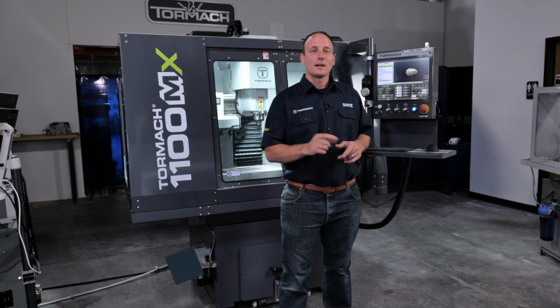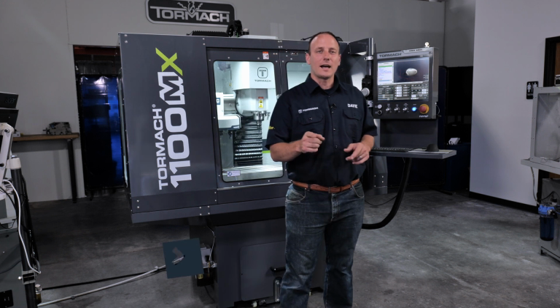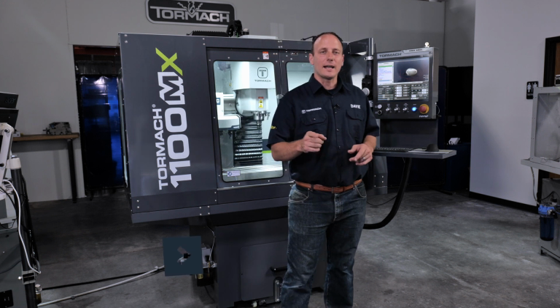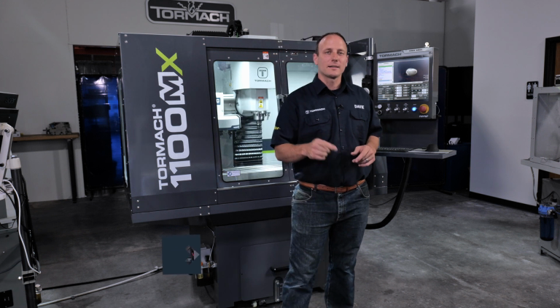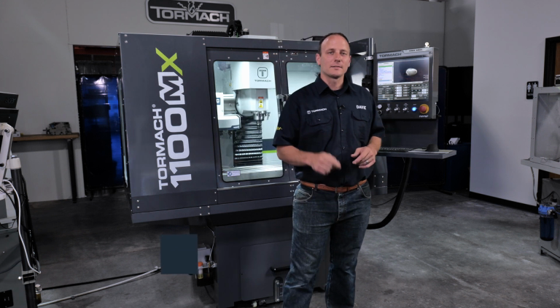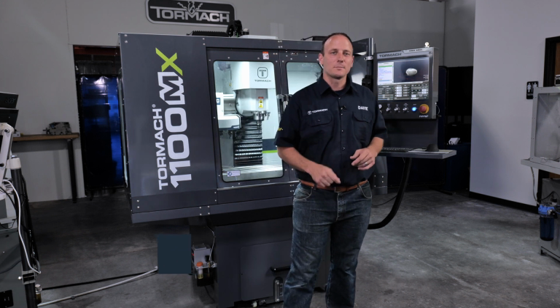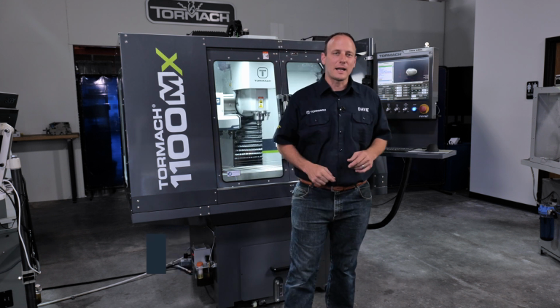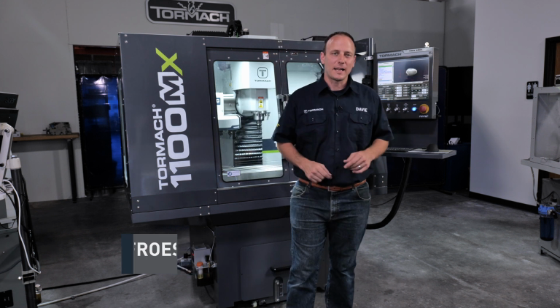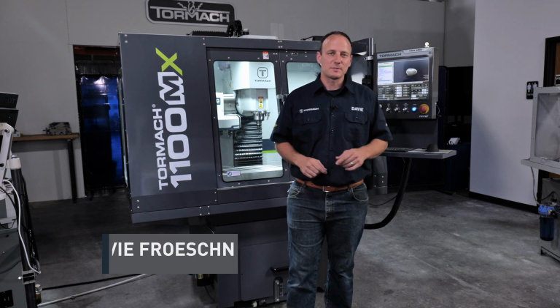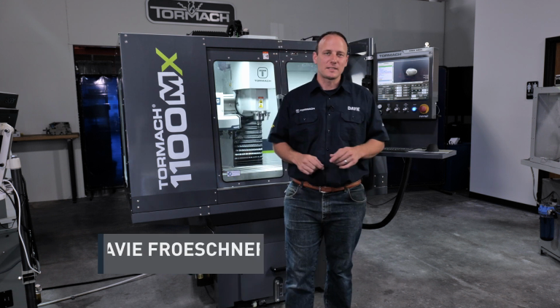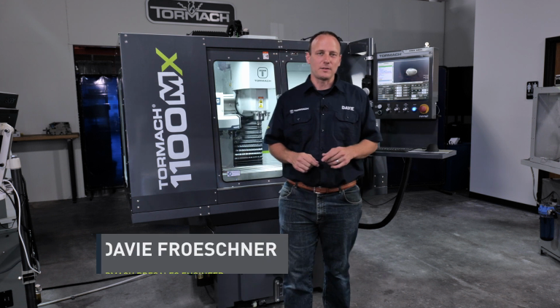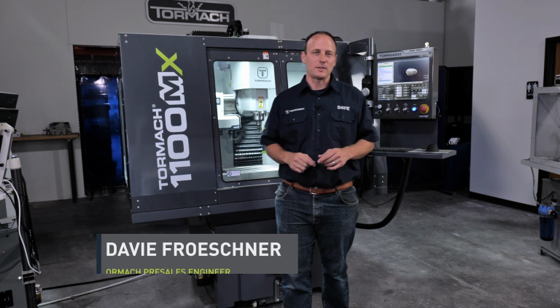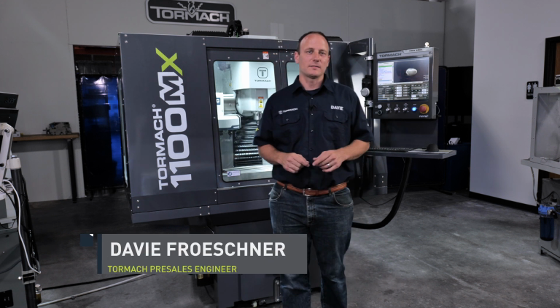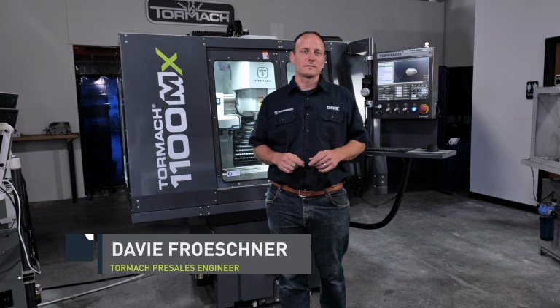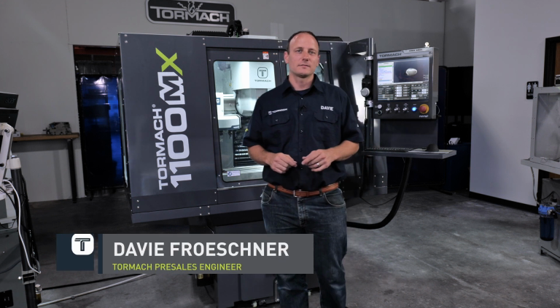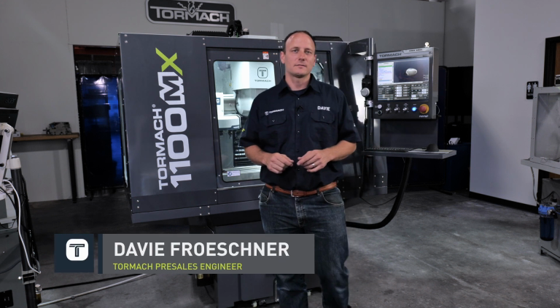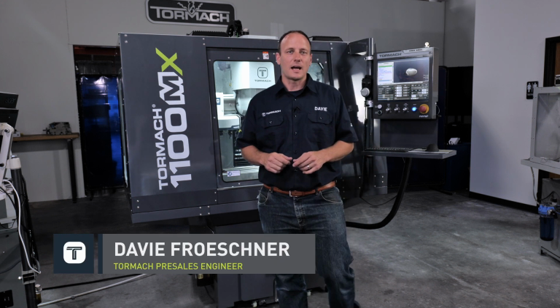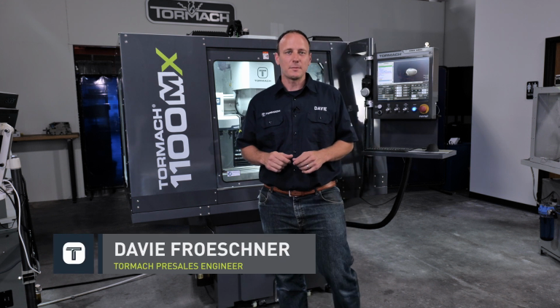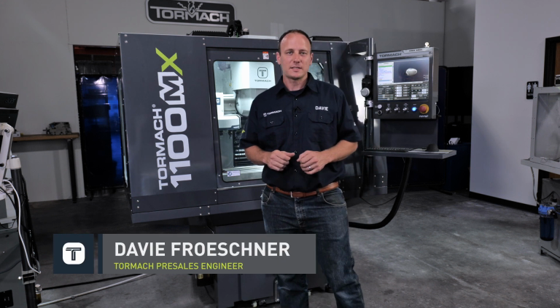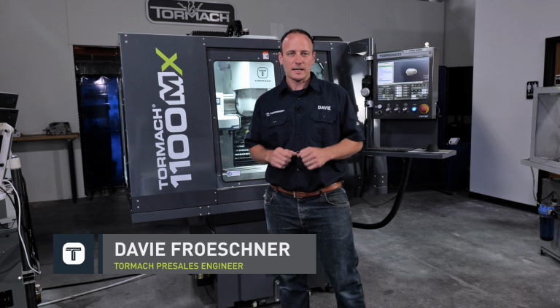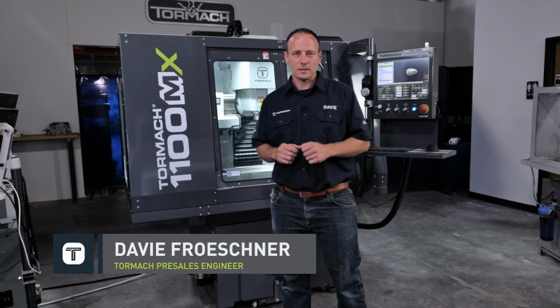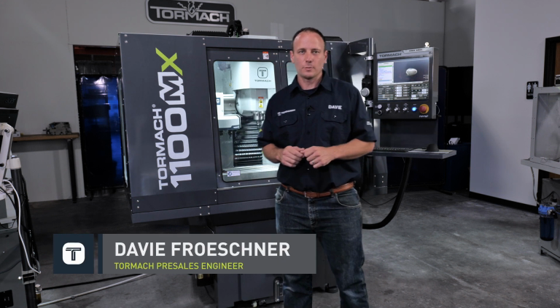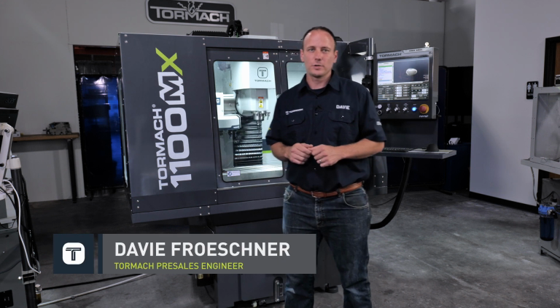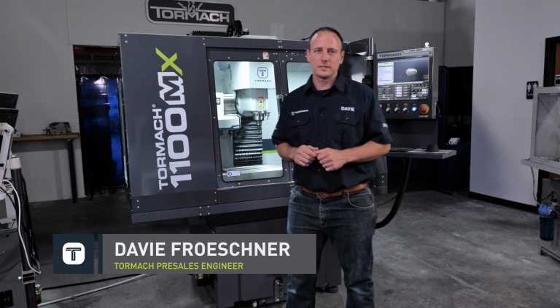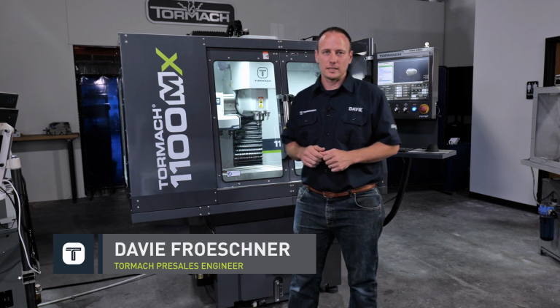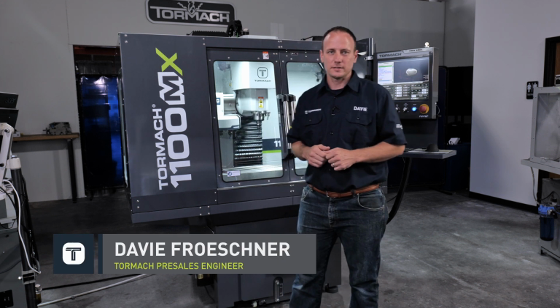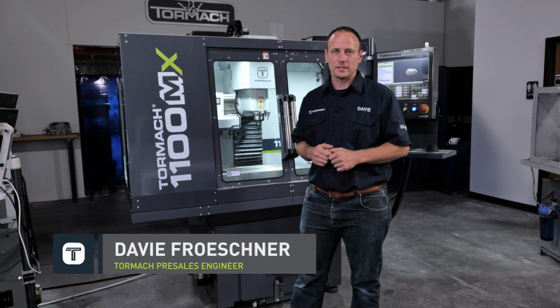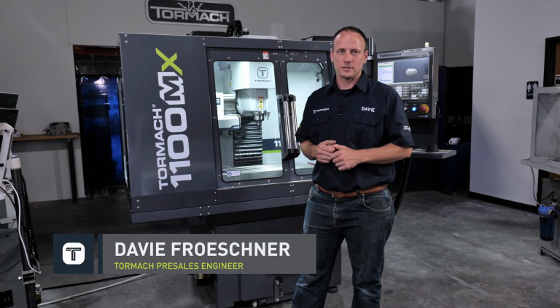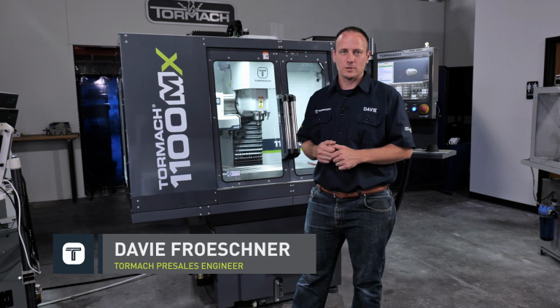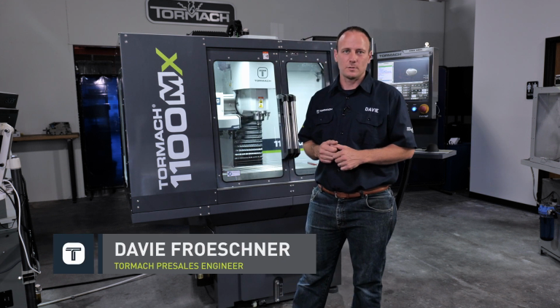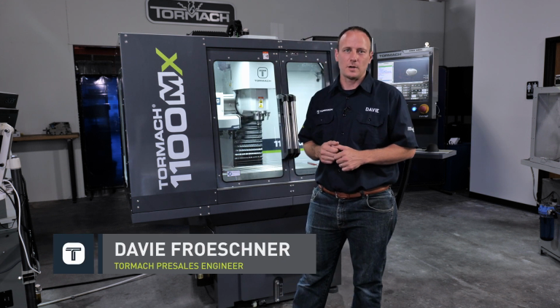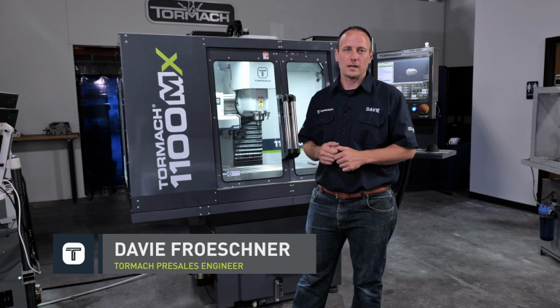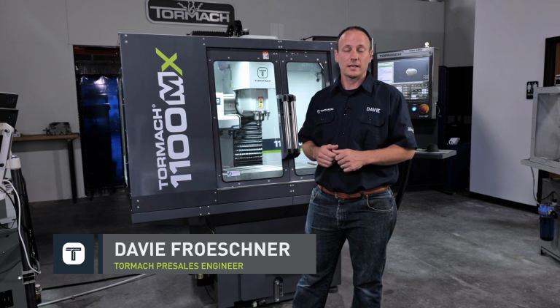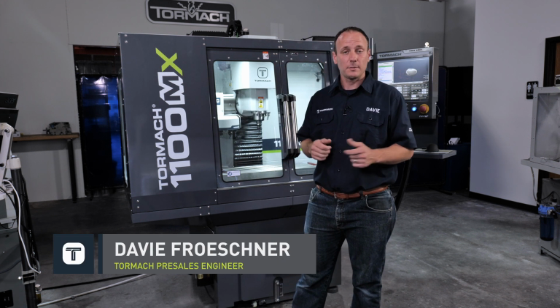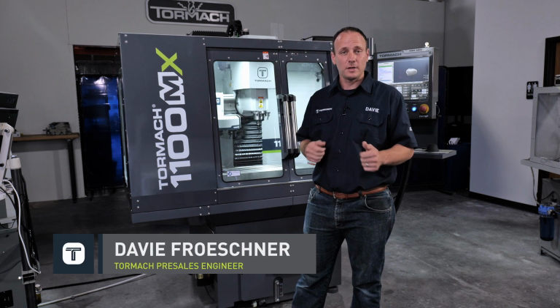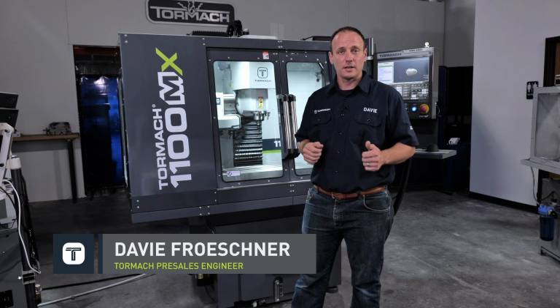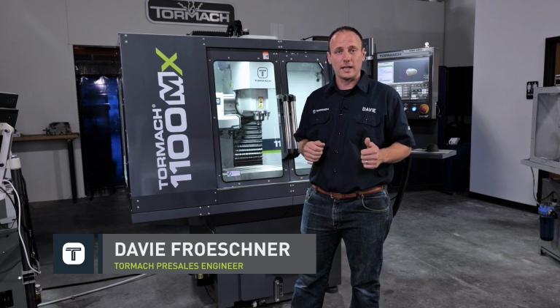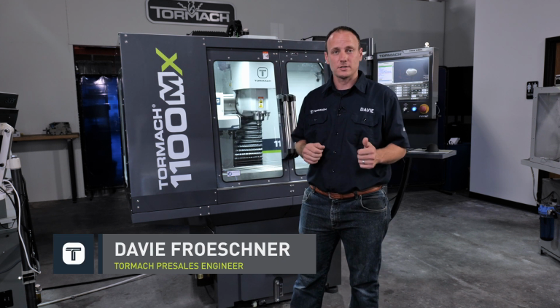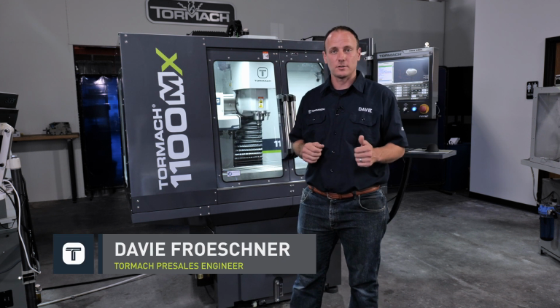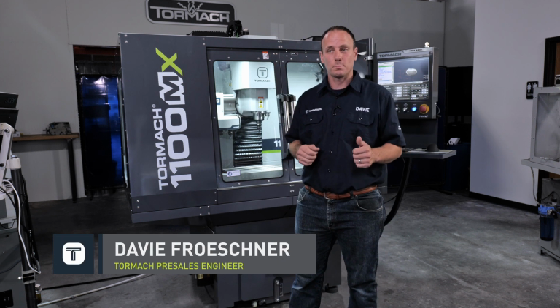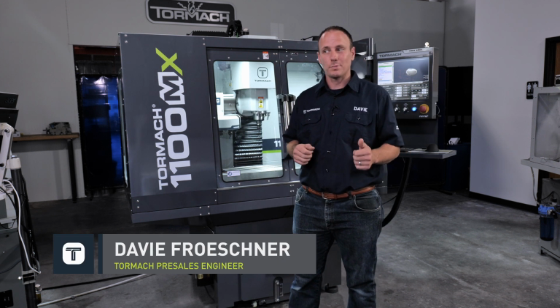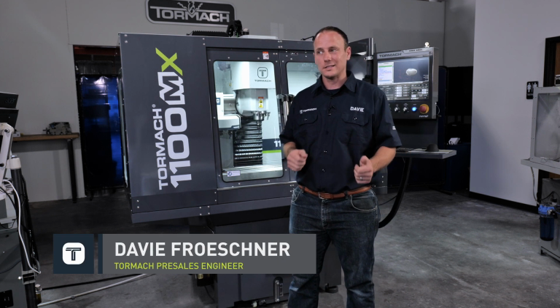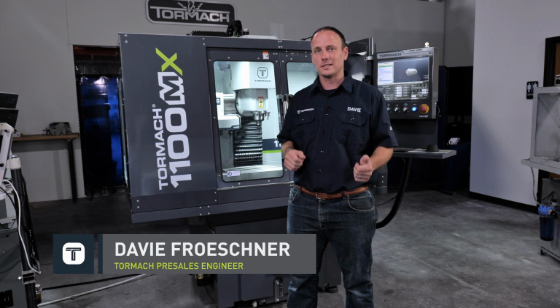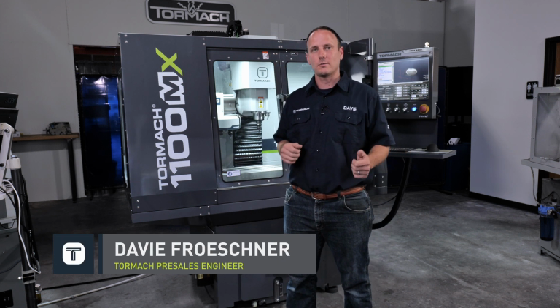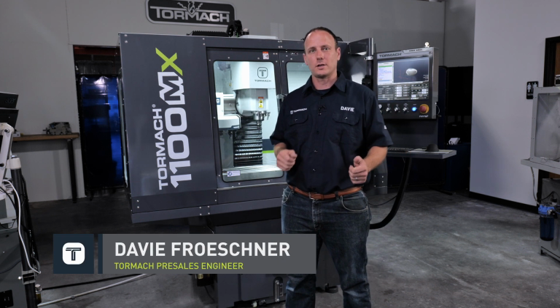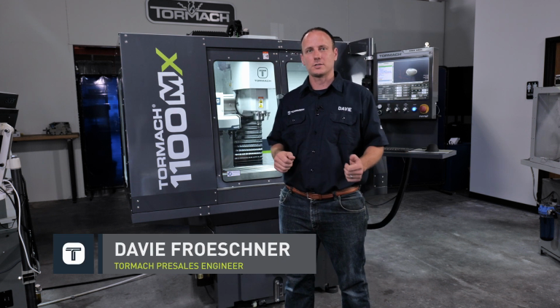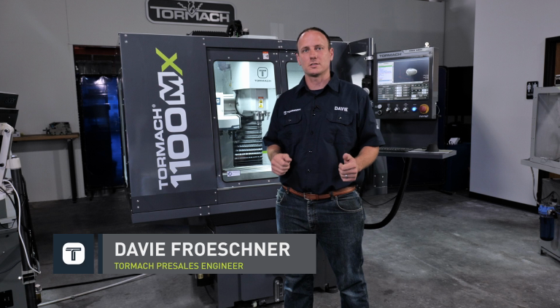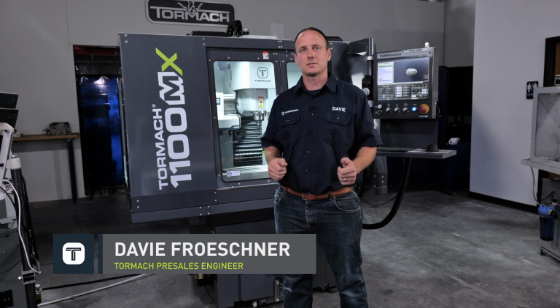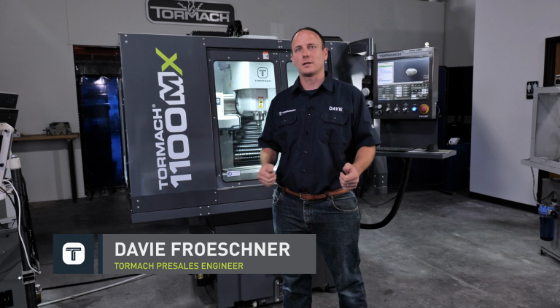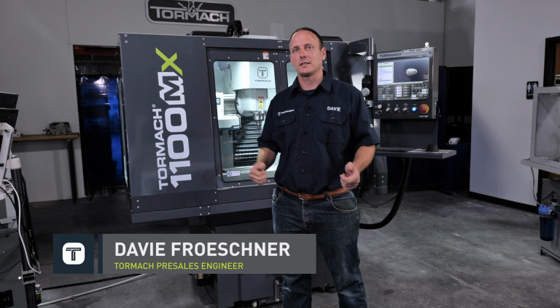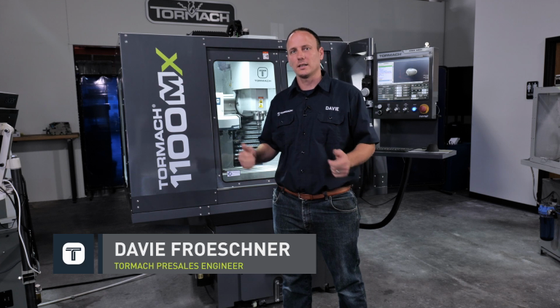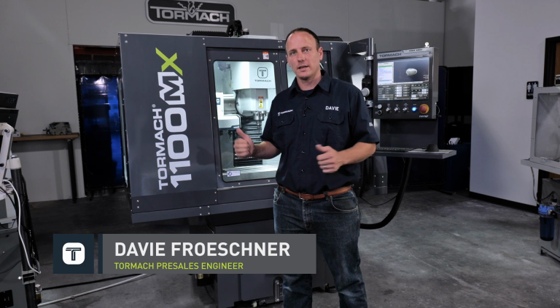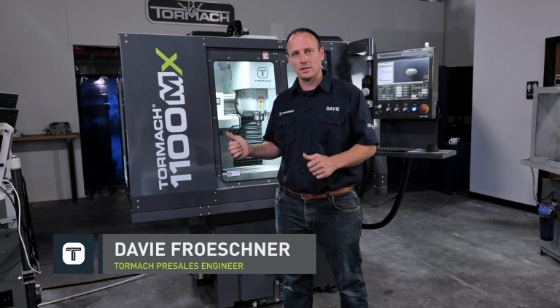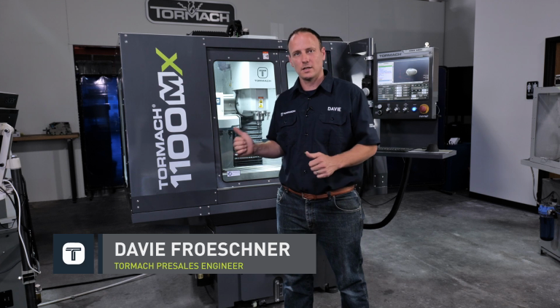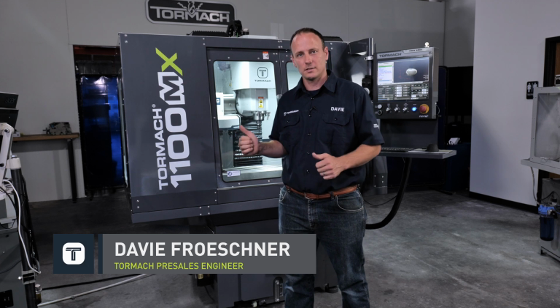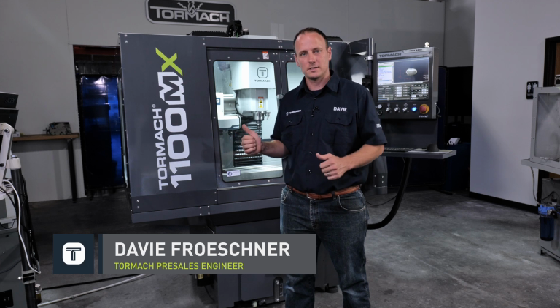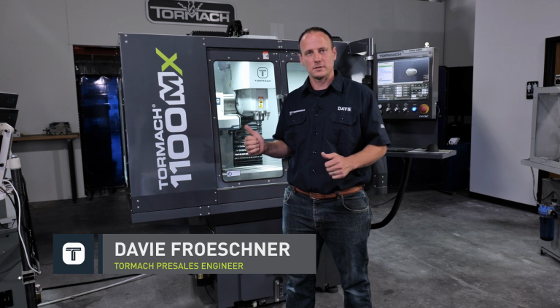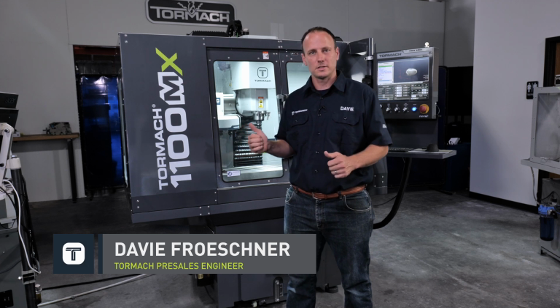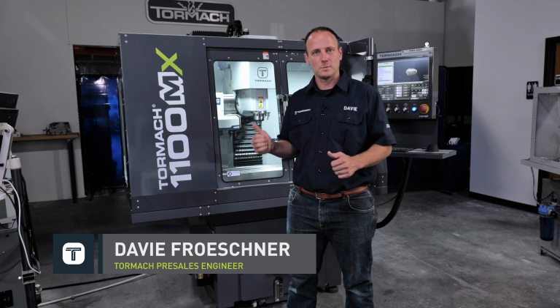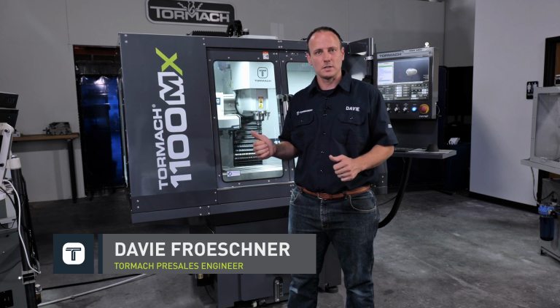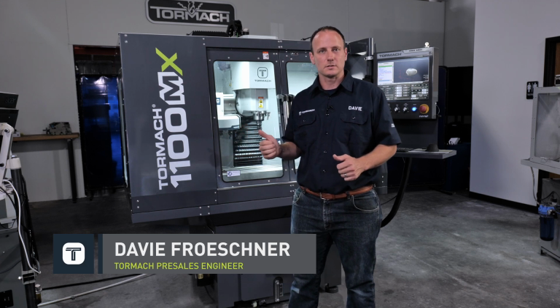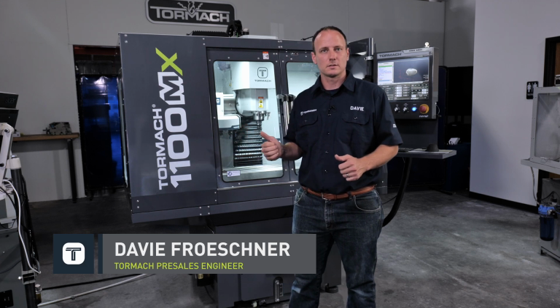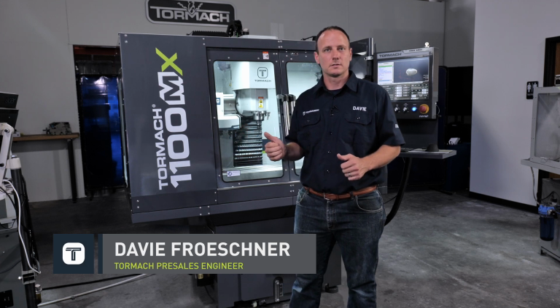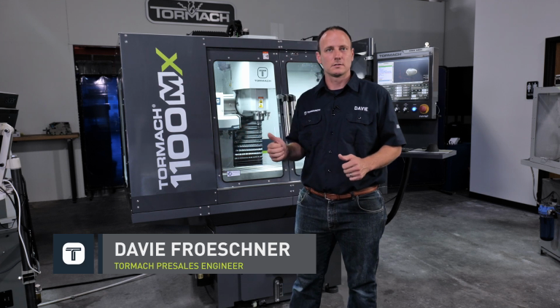Hi, my name is Davey, and I'm in technical presales at Tormach, and I'm here to answer your basic questions about the 1100 series mills.